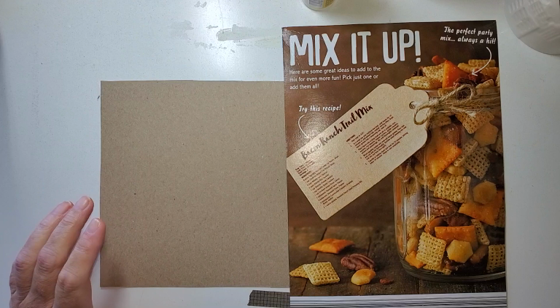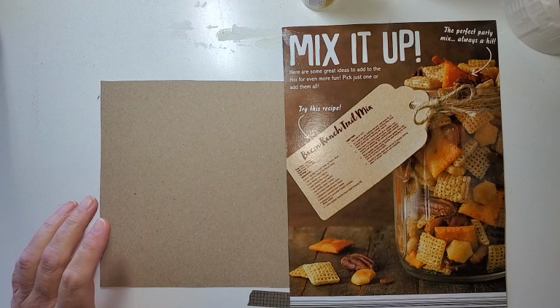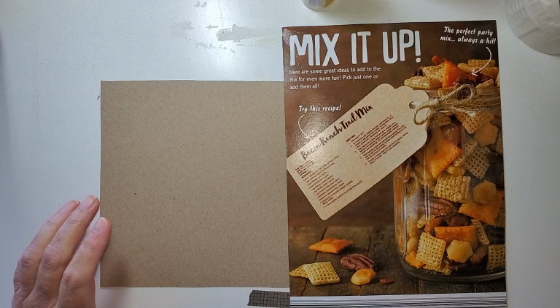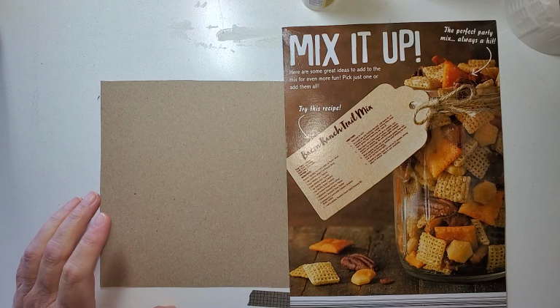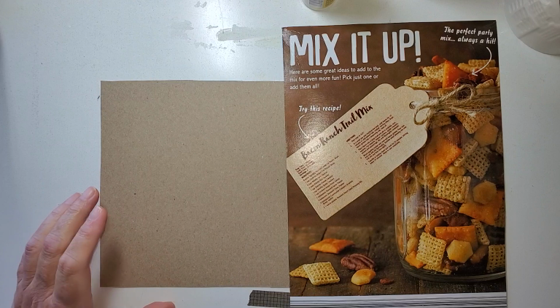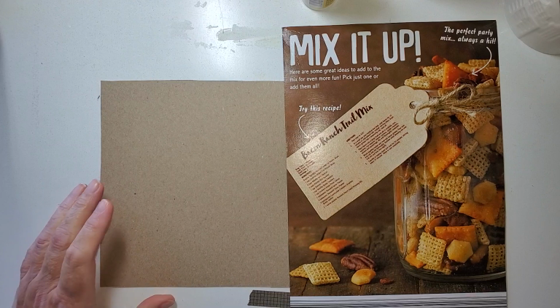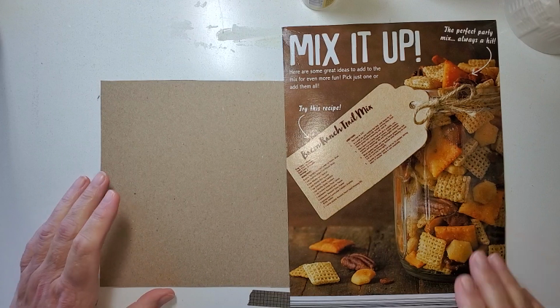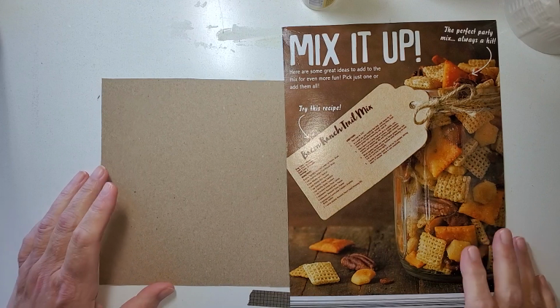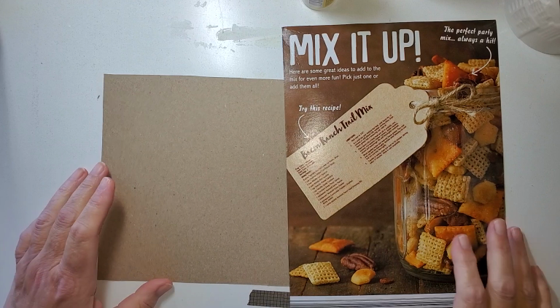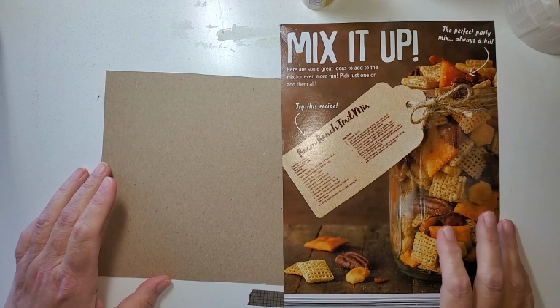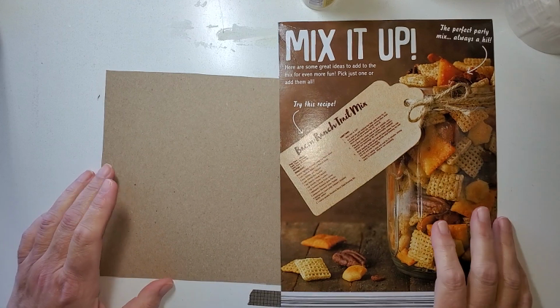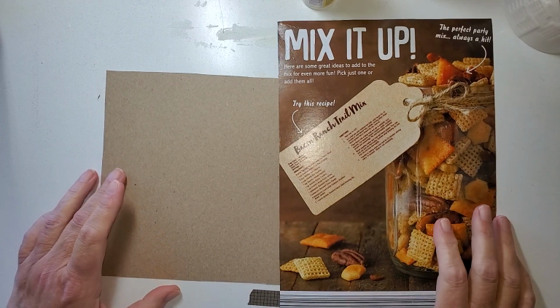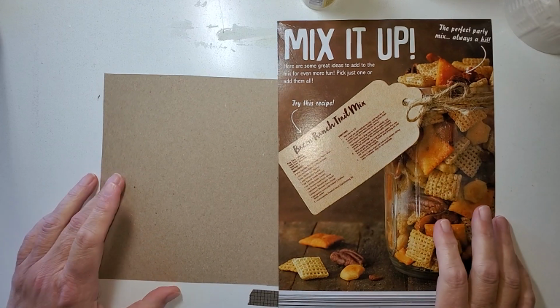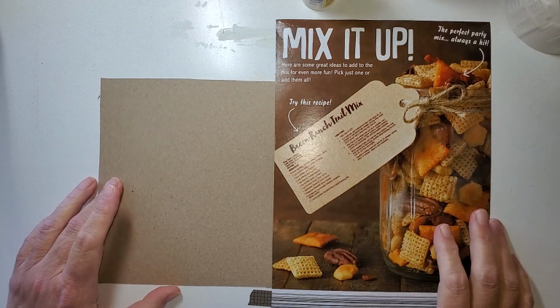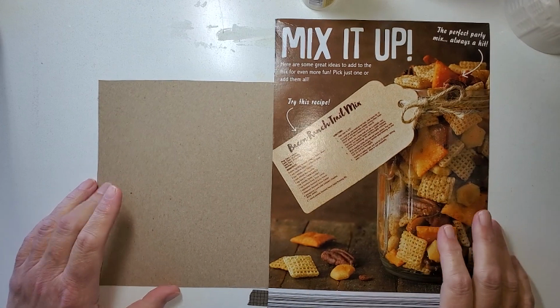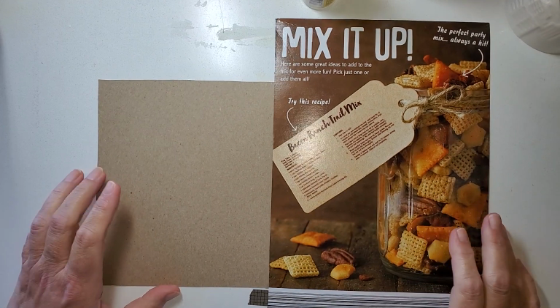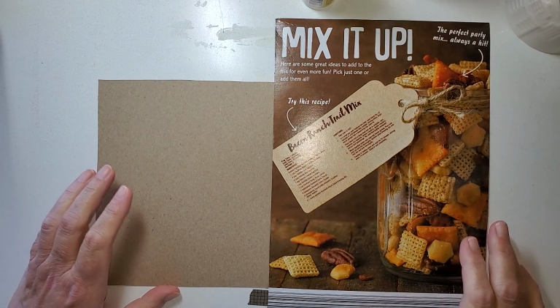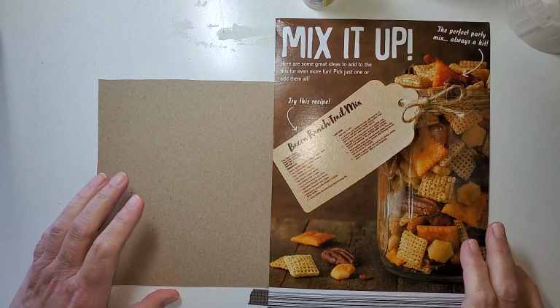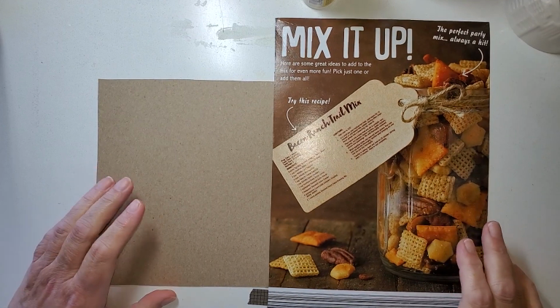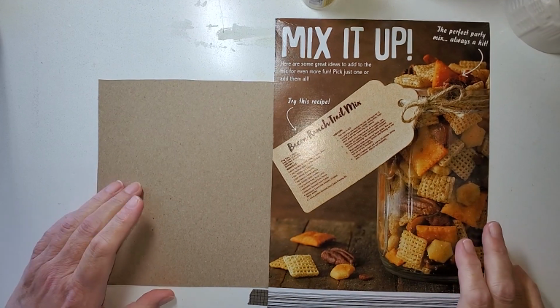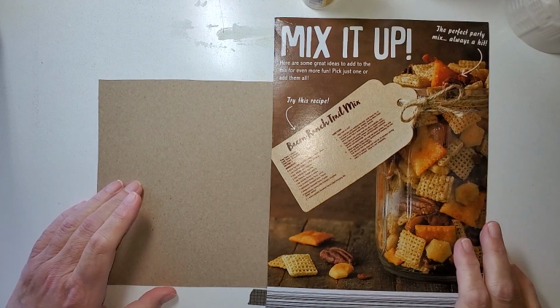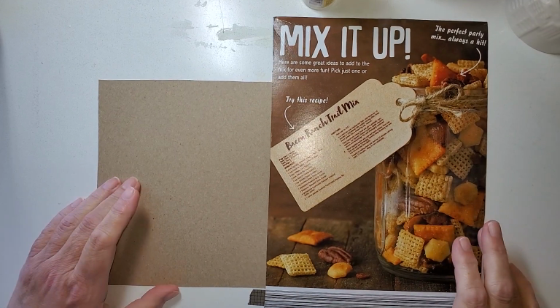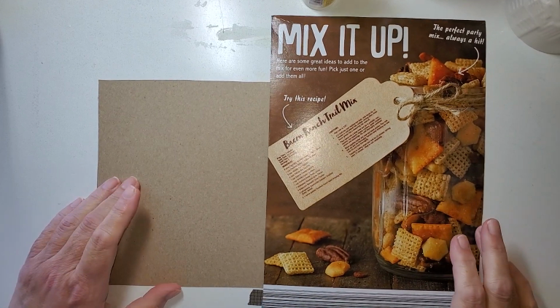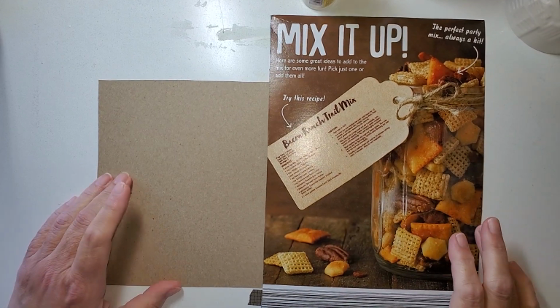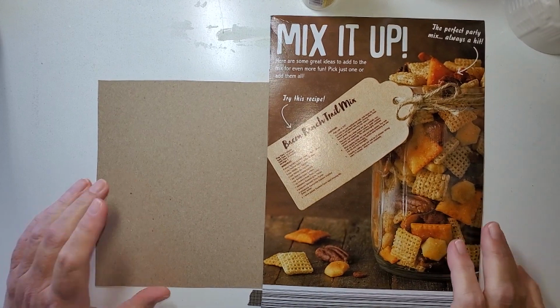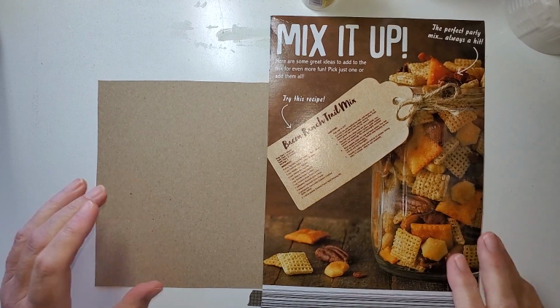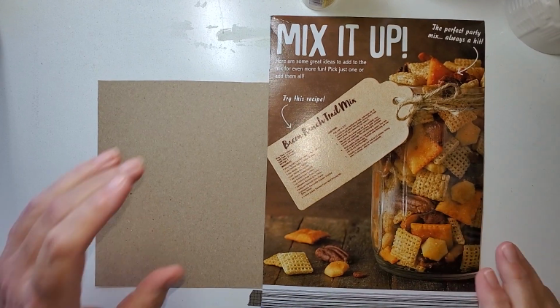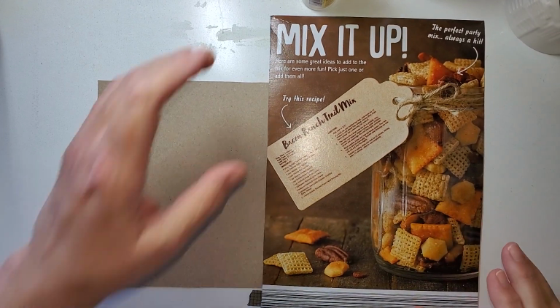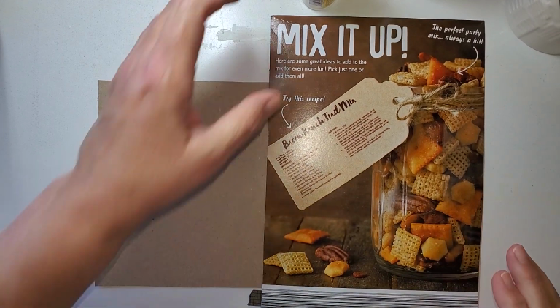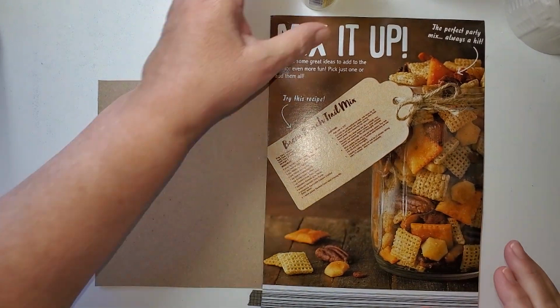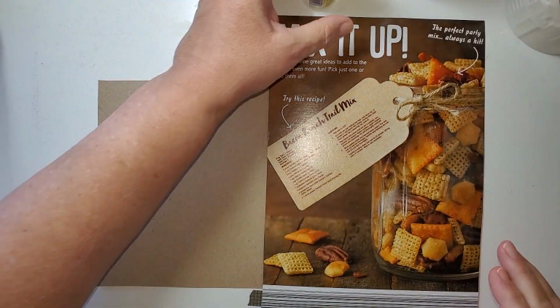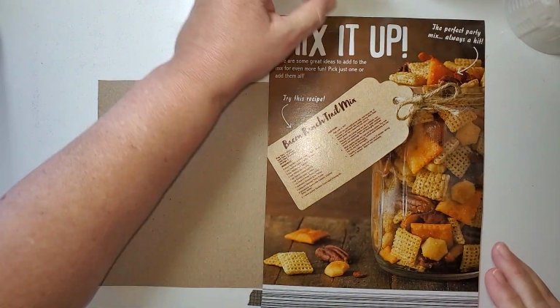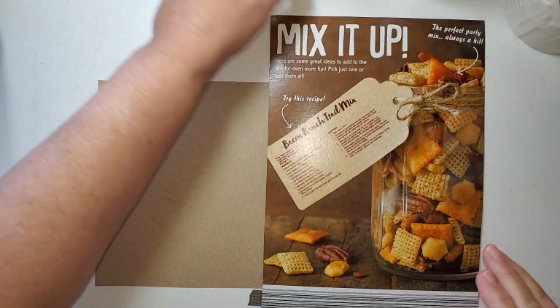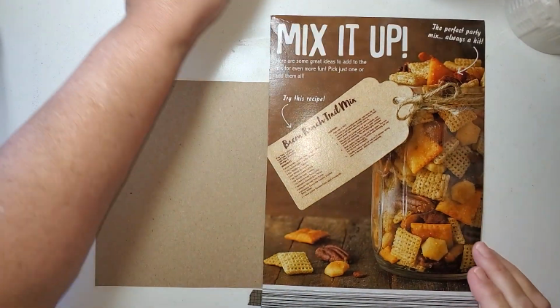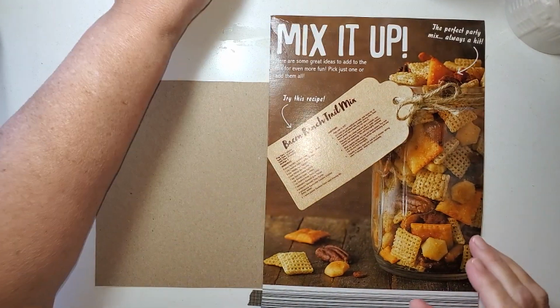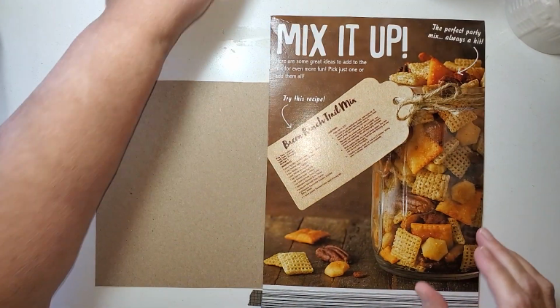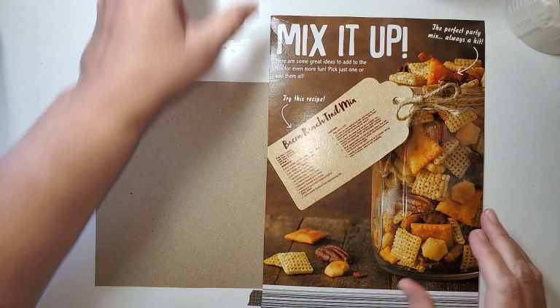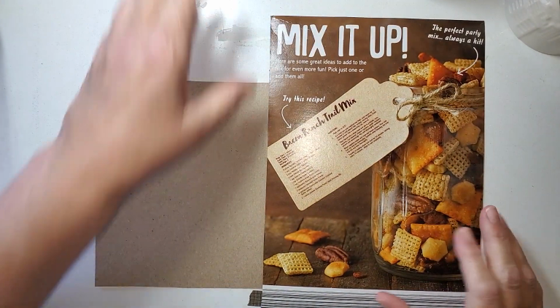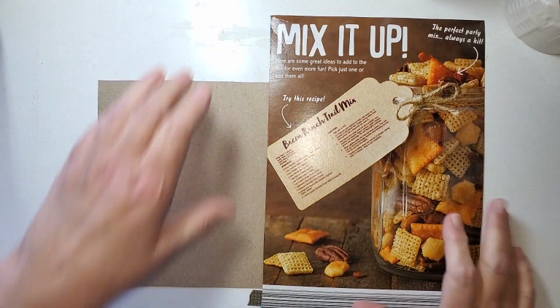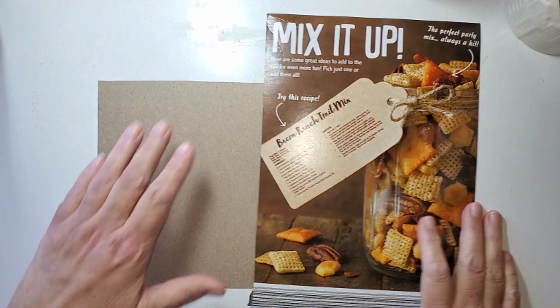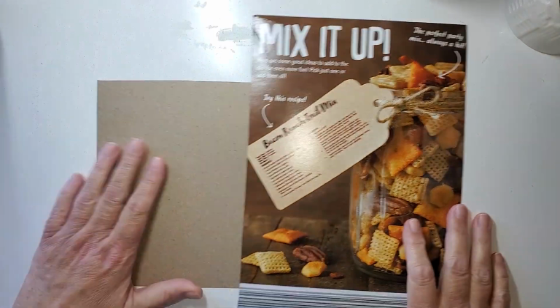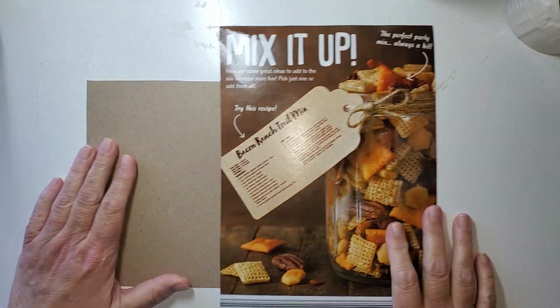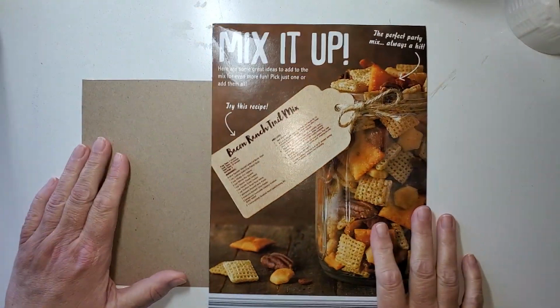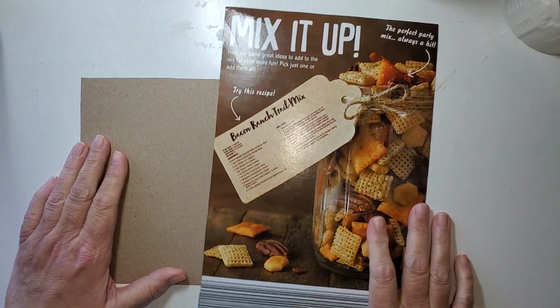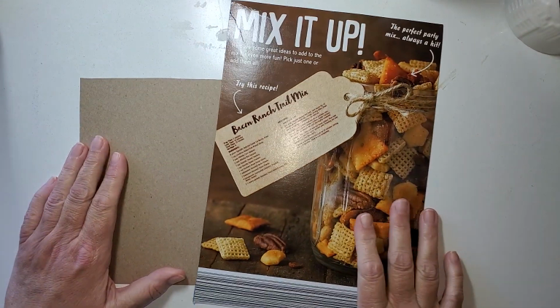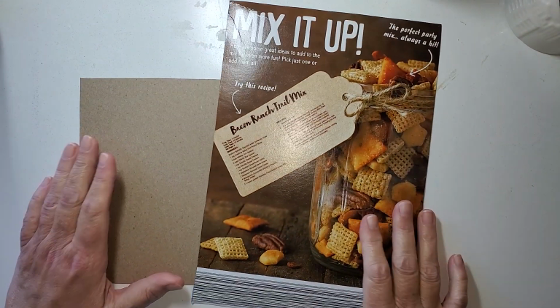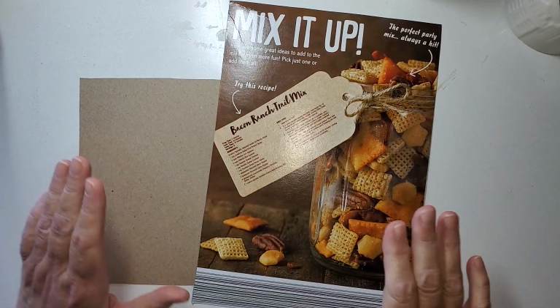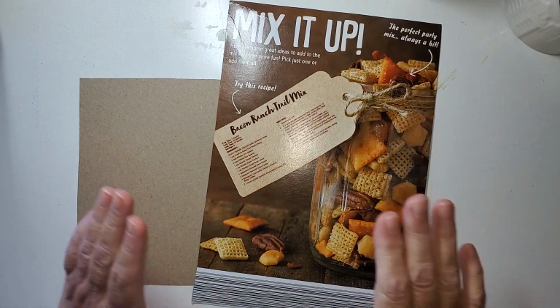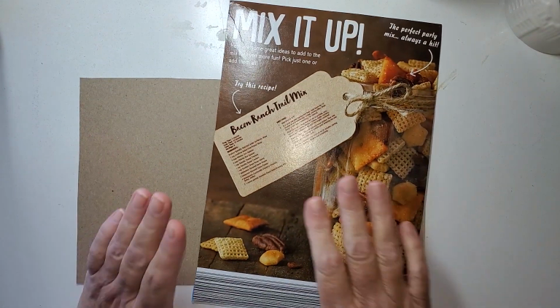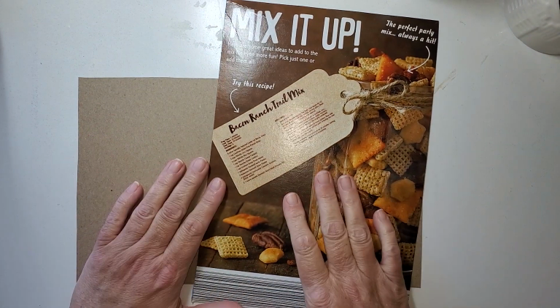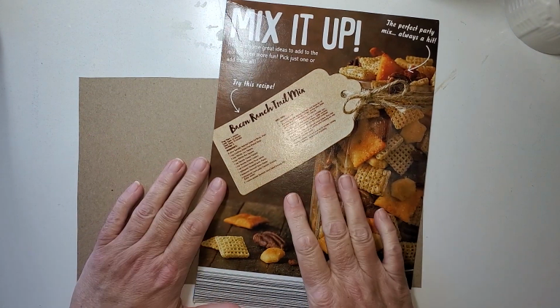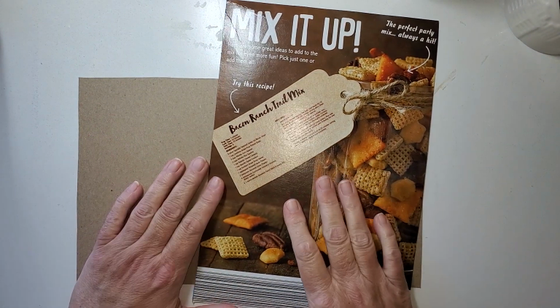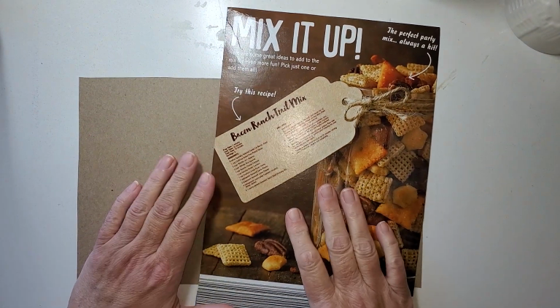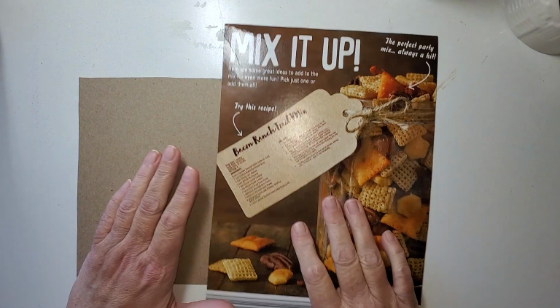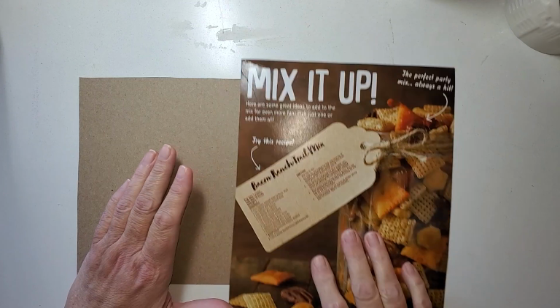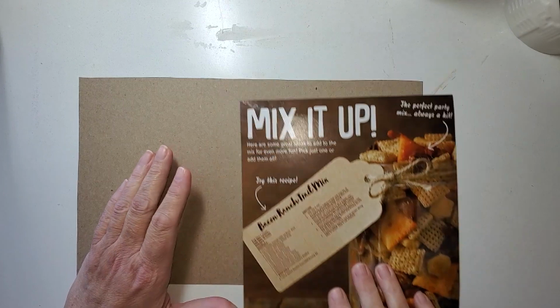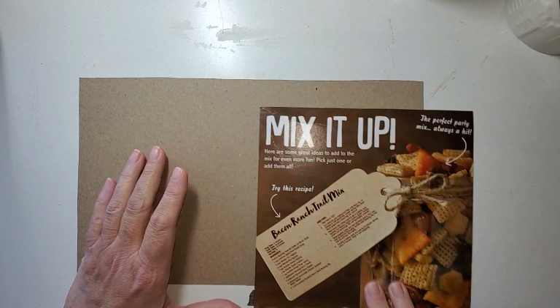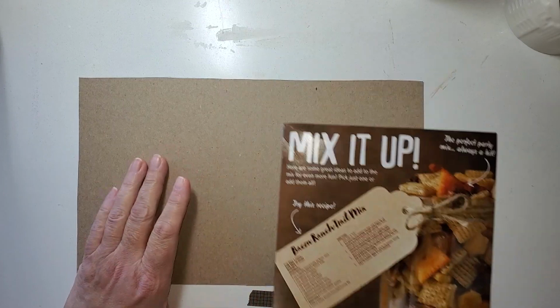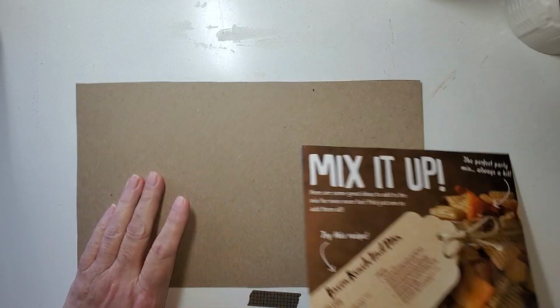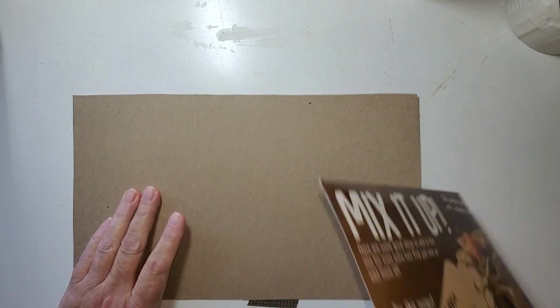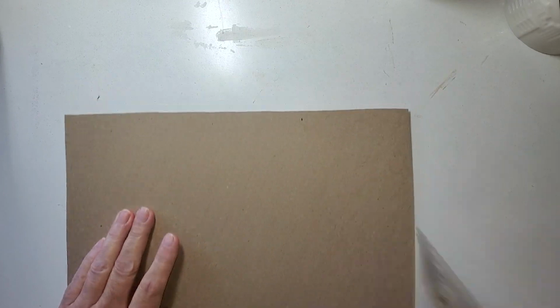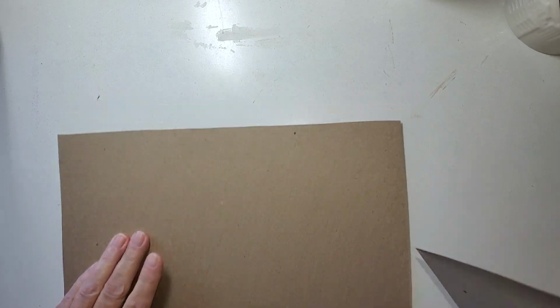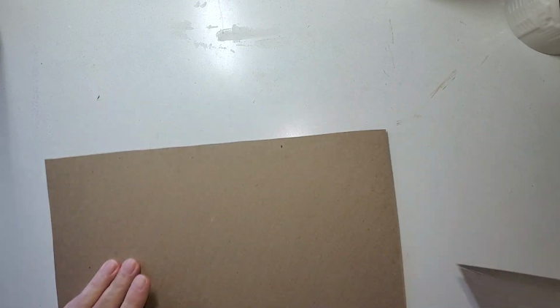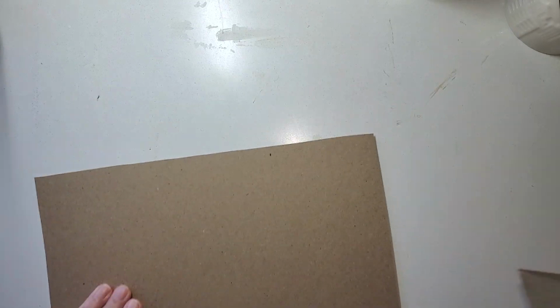Hi, Julie Torrens here. How are you? I've got some packaging.